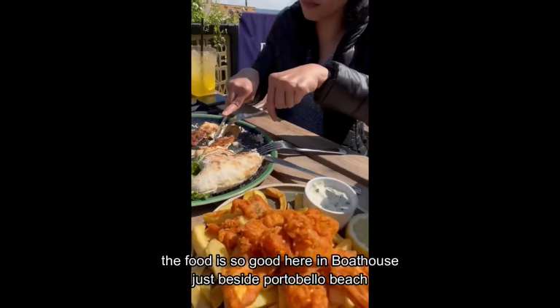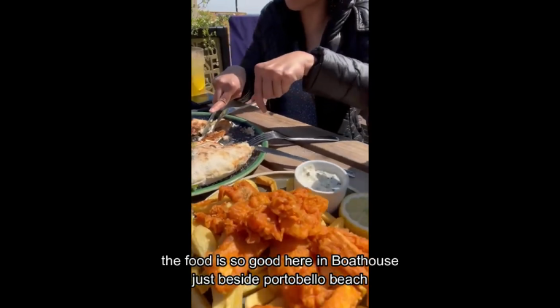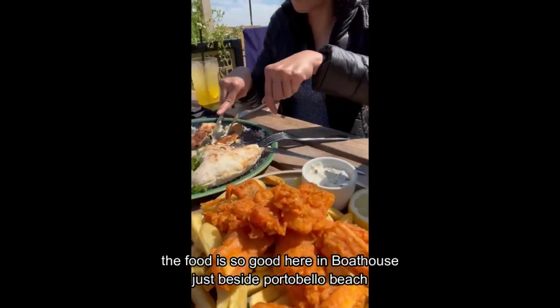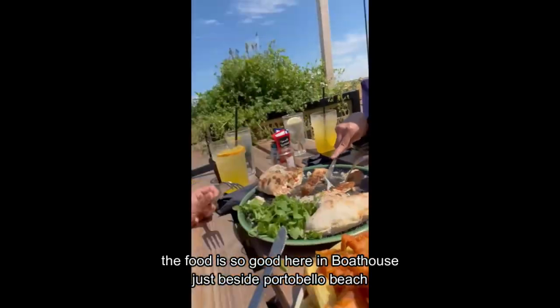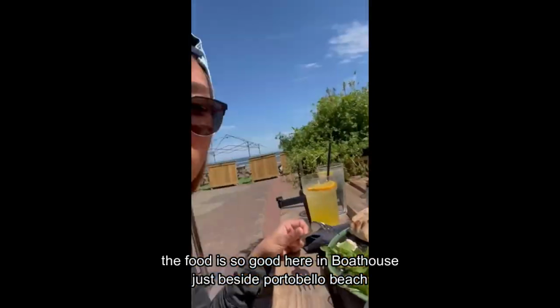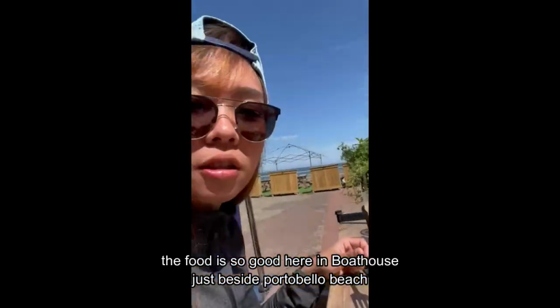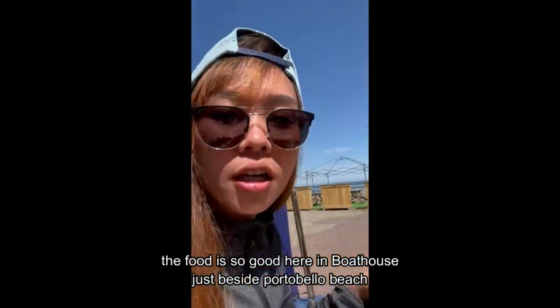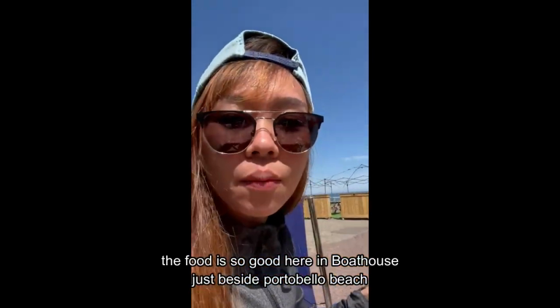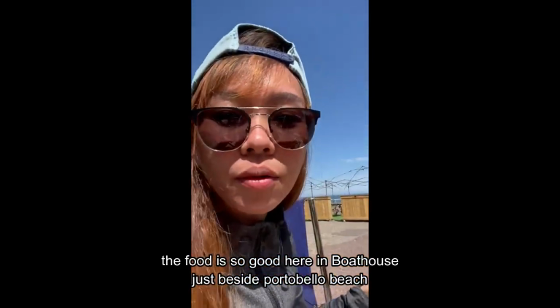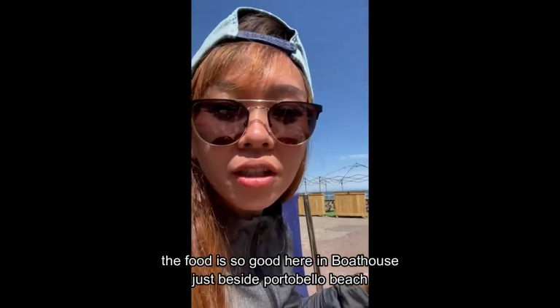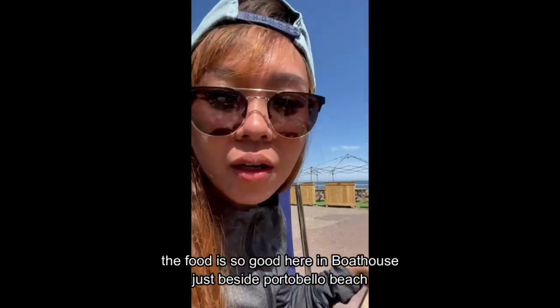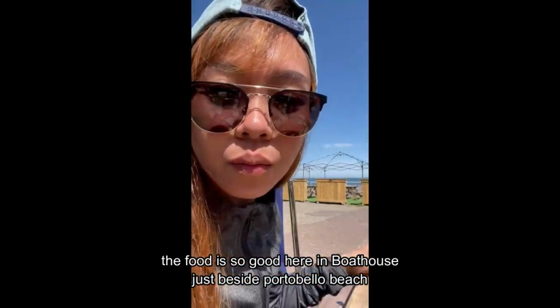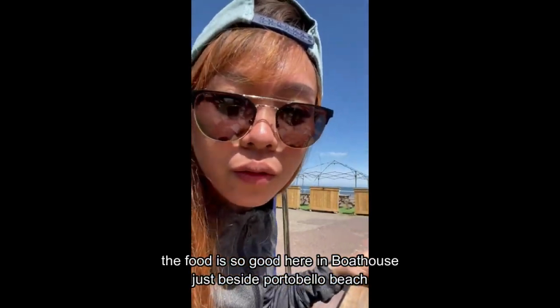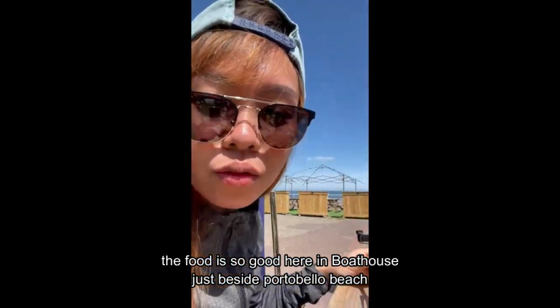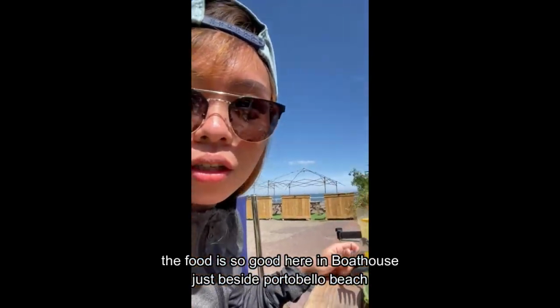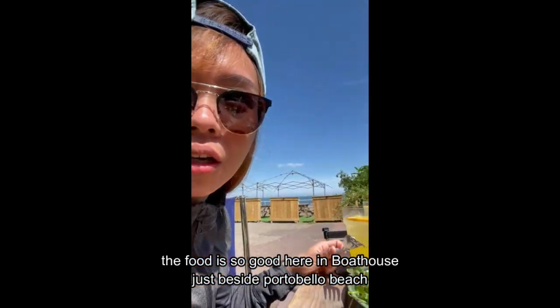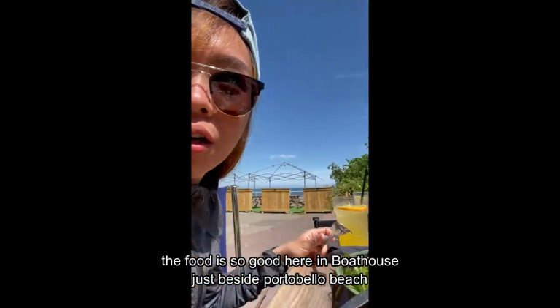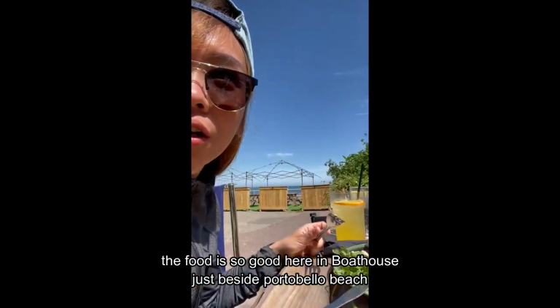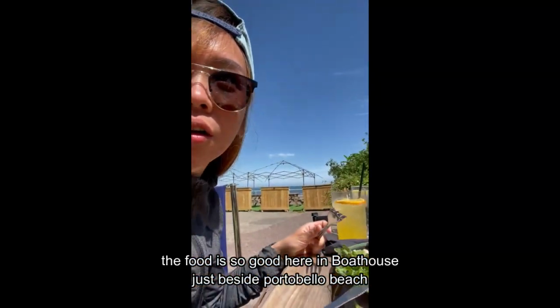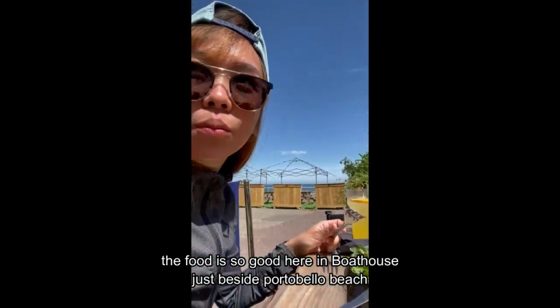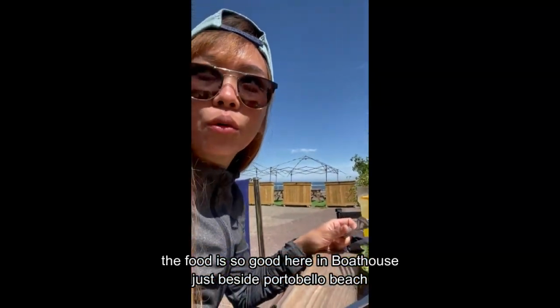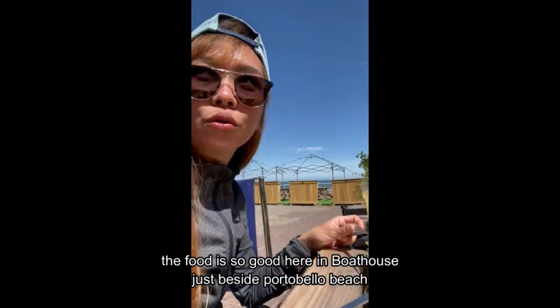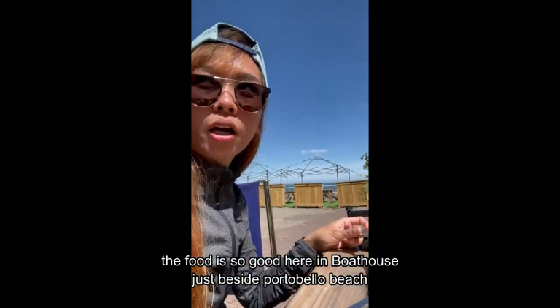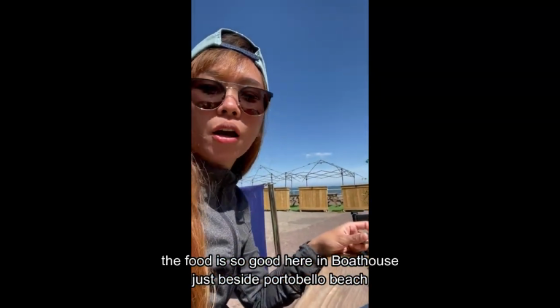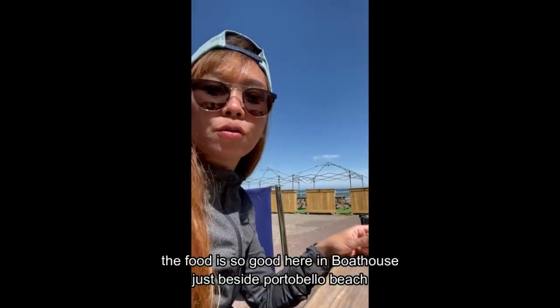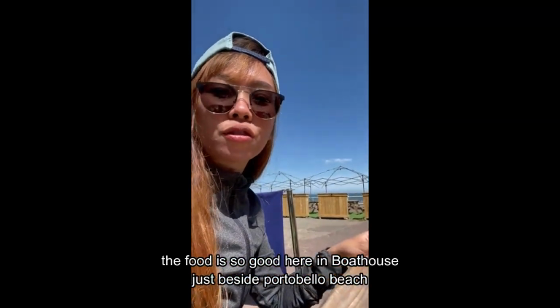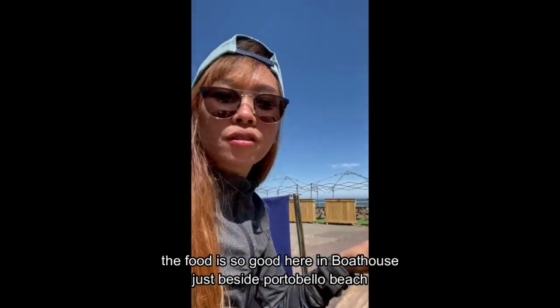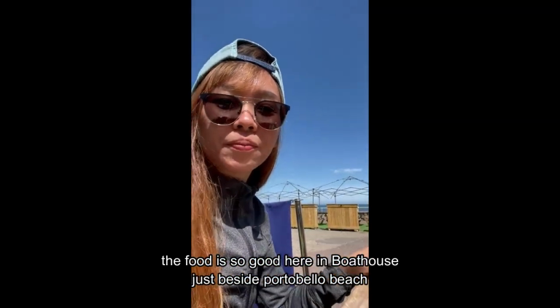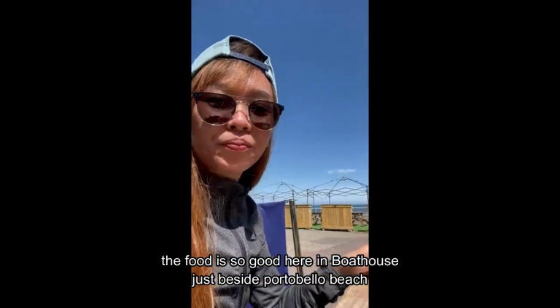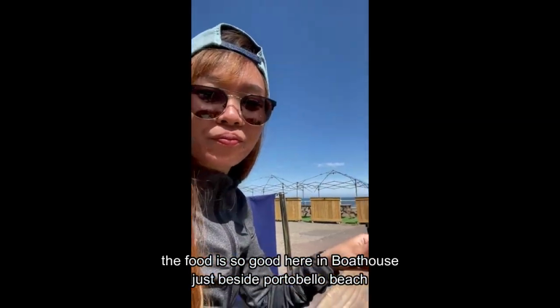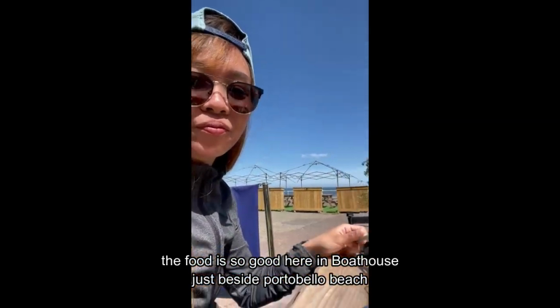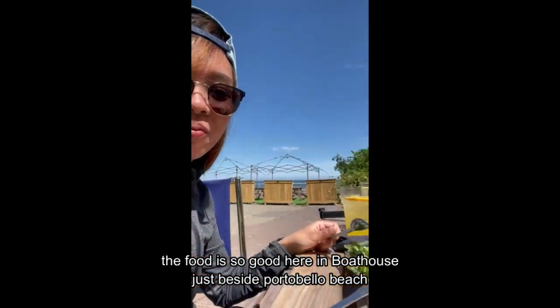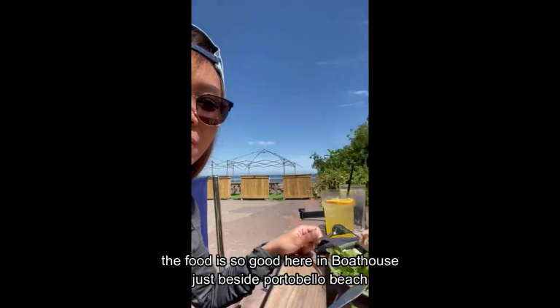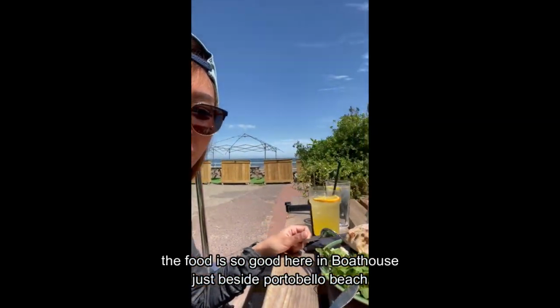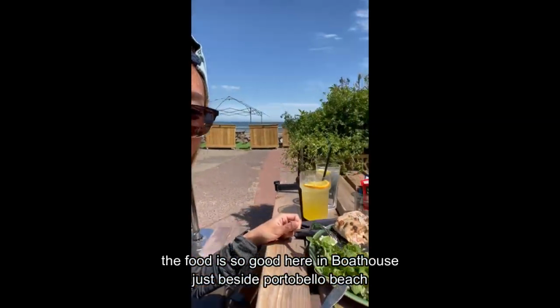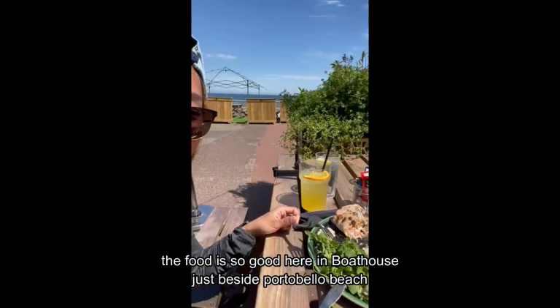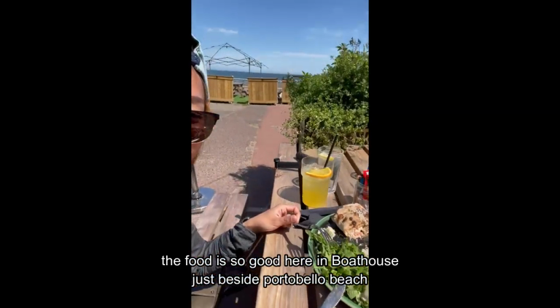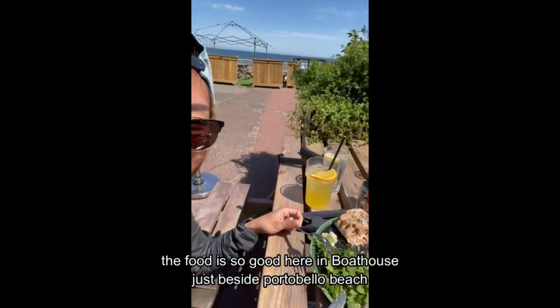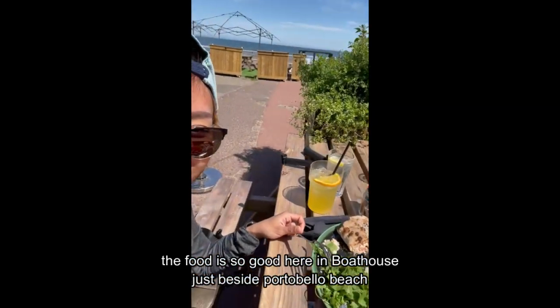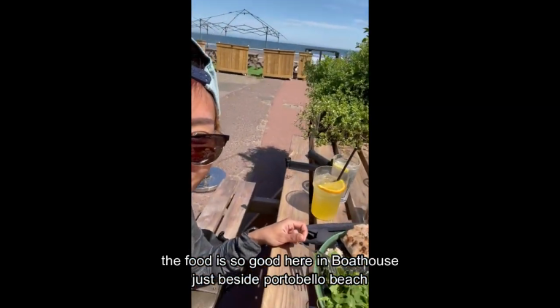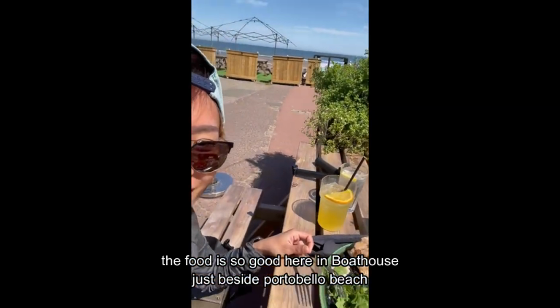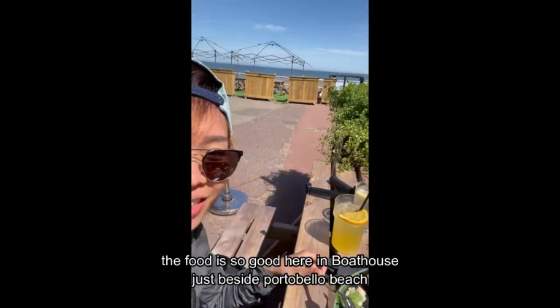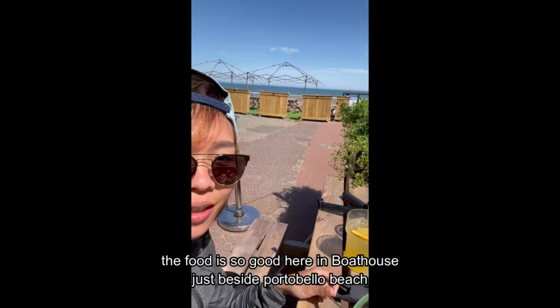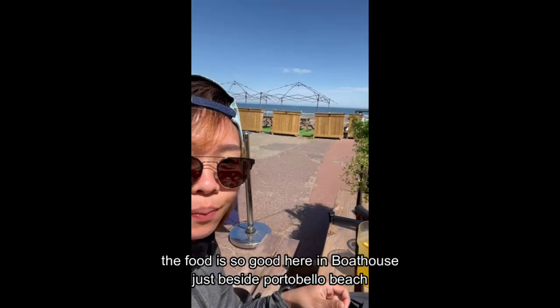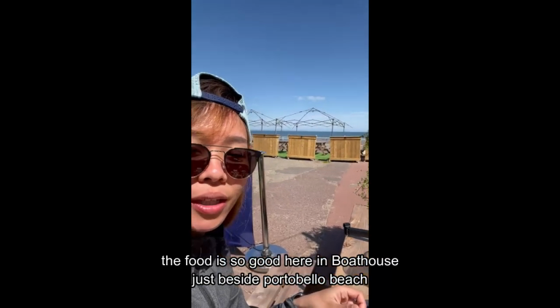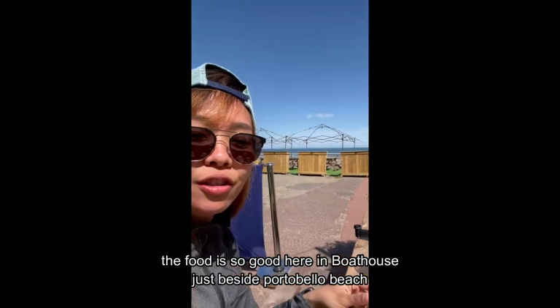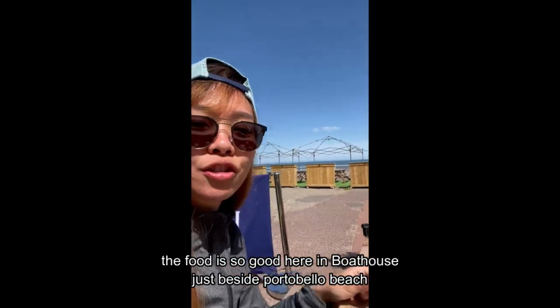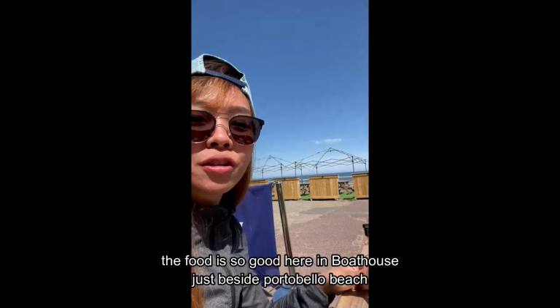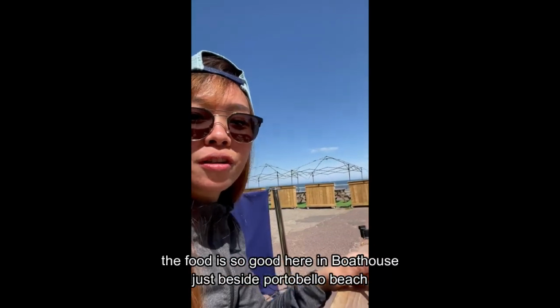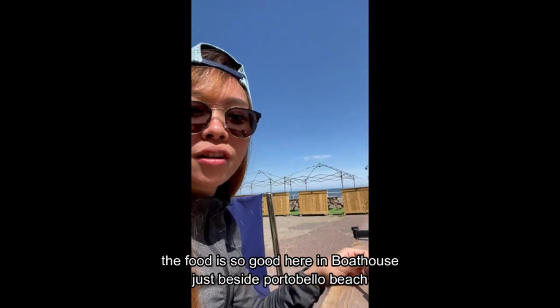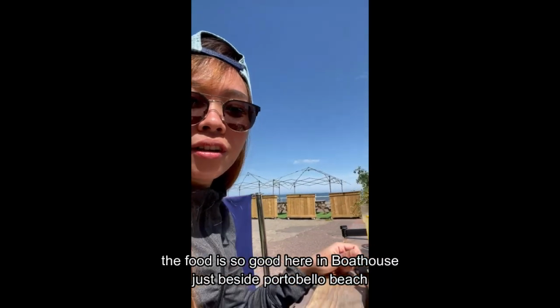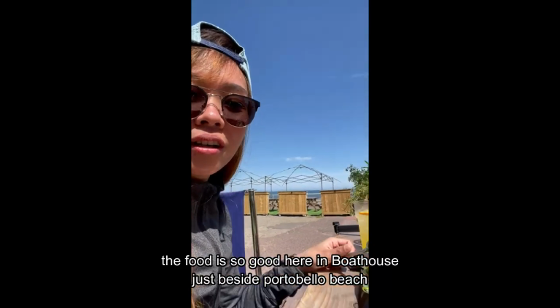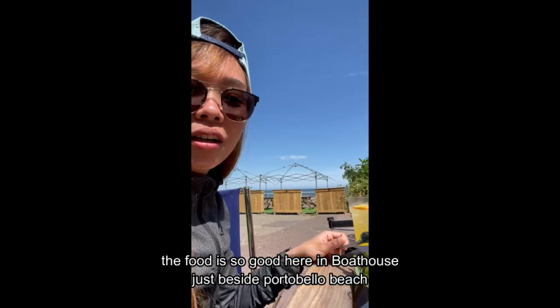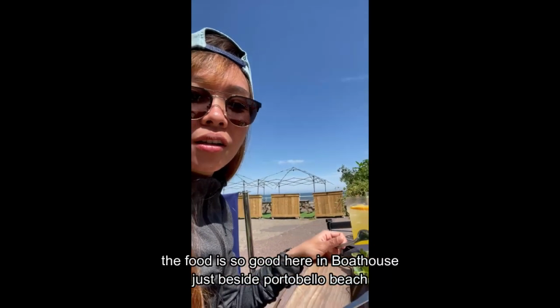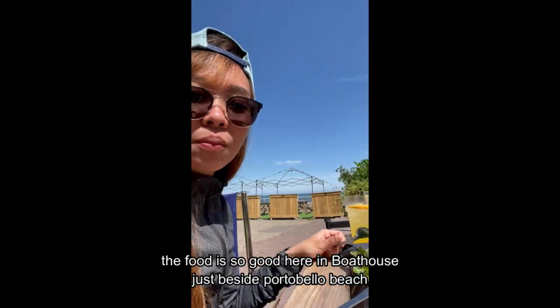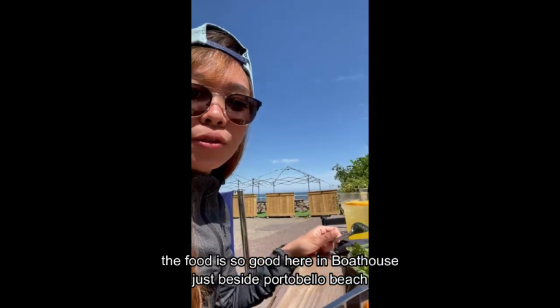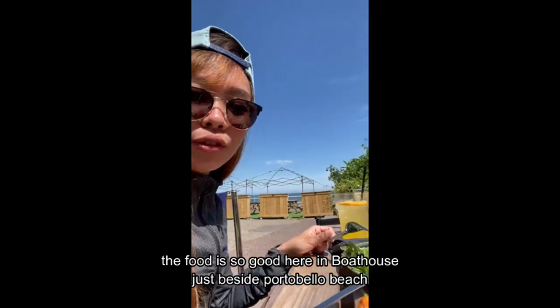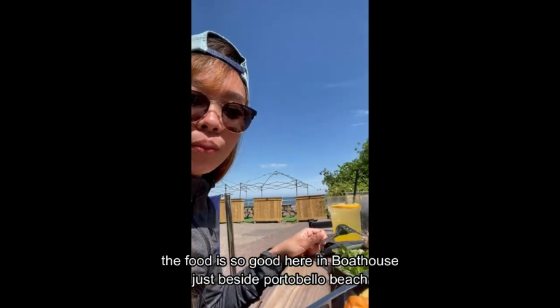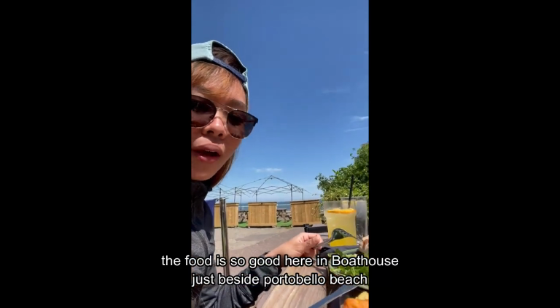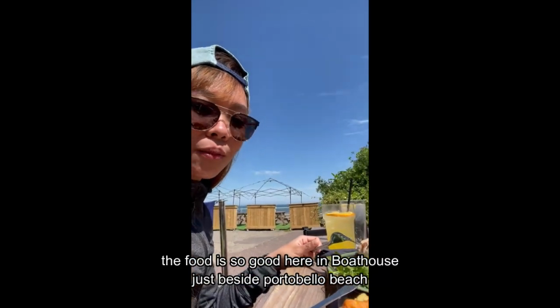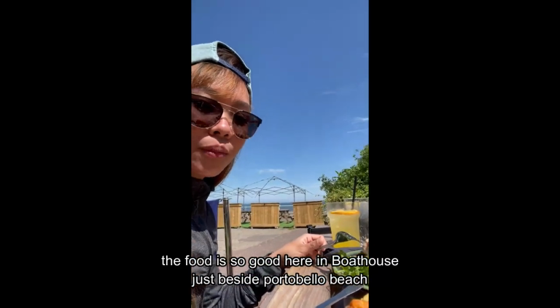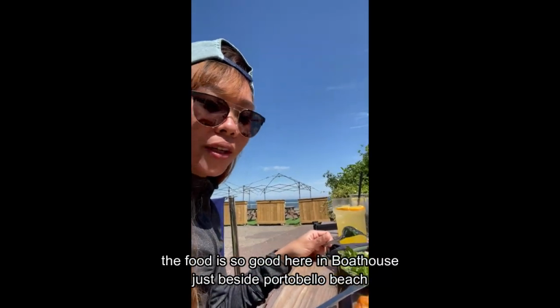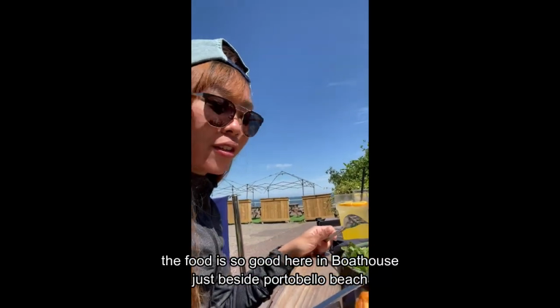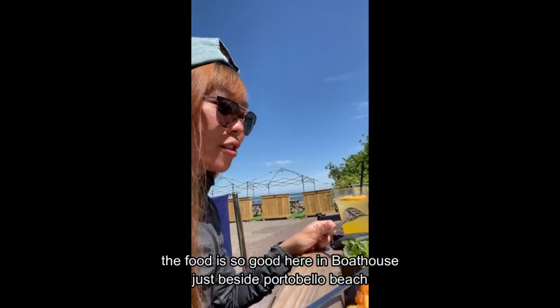It's so nice here at the boathouse by the beach — Portobello Beach.